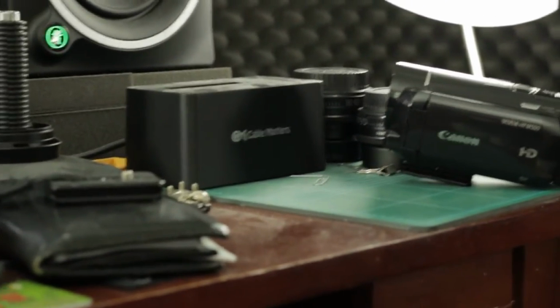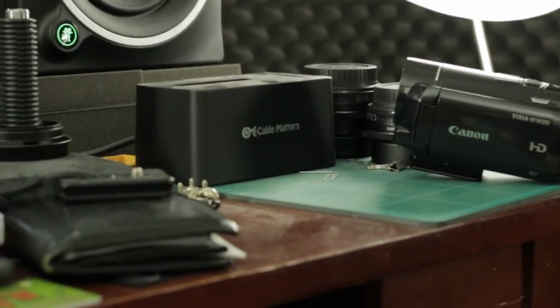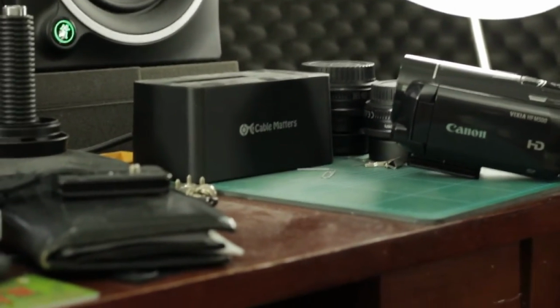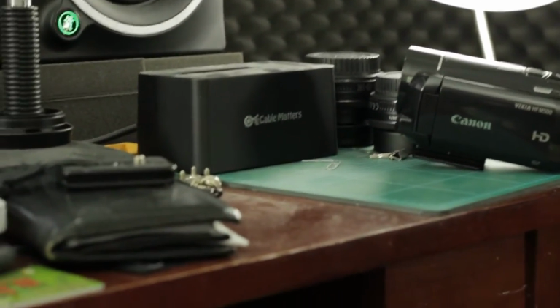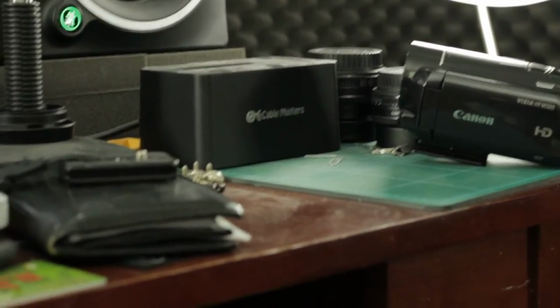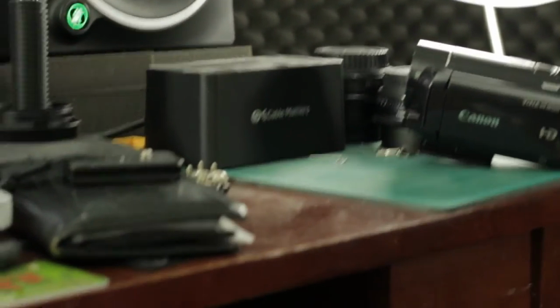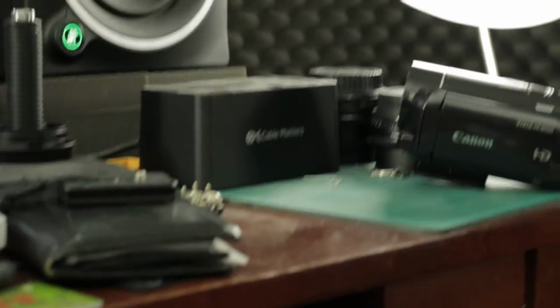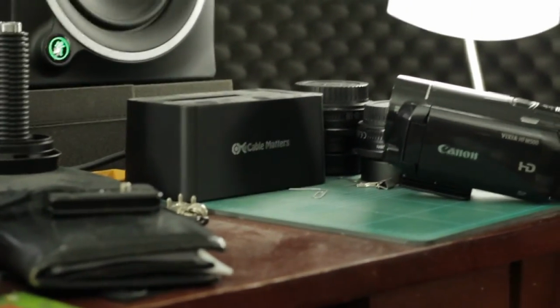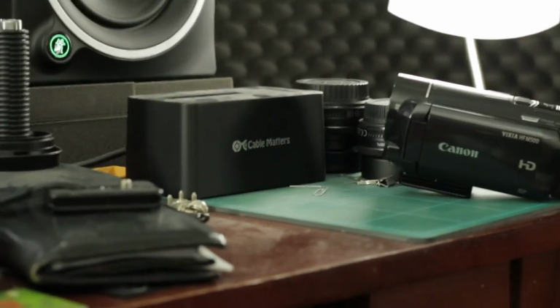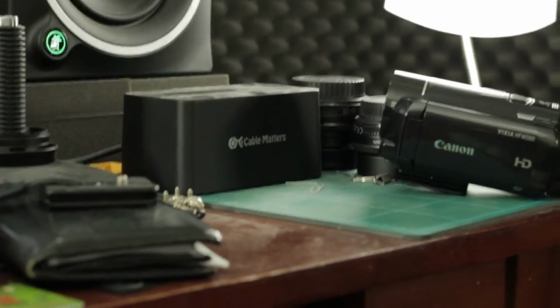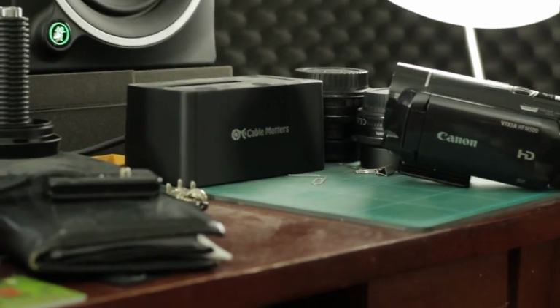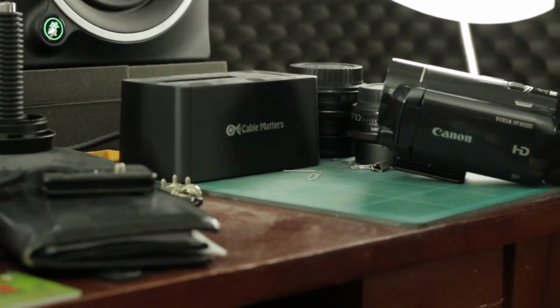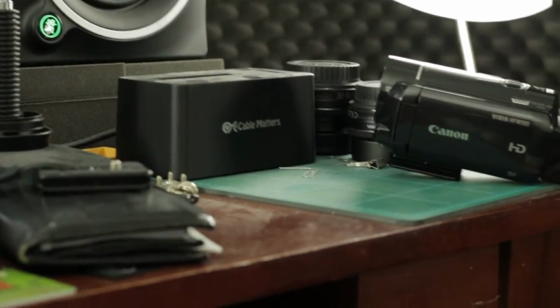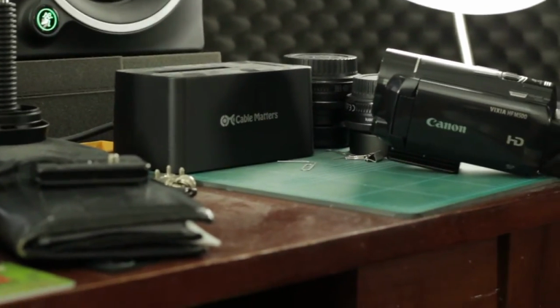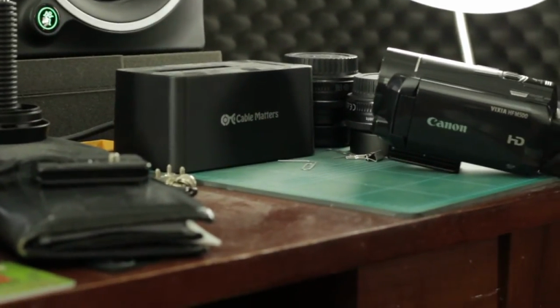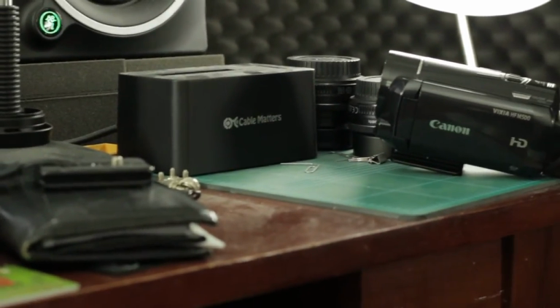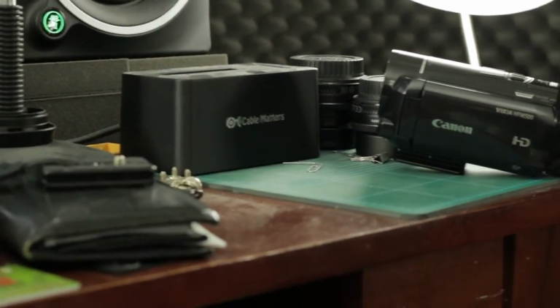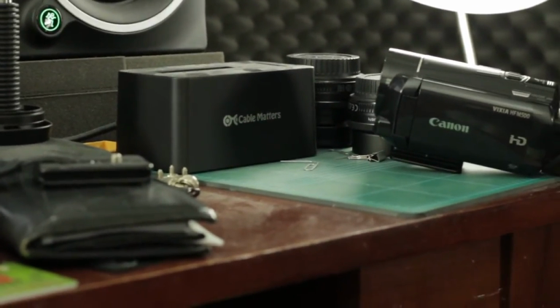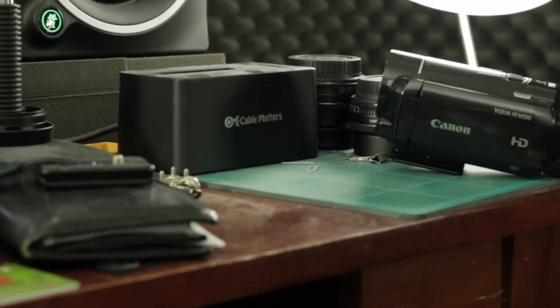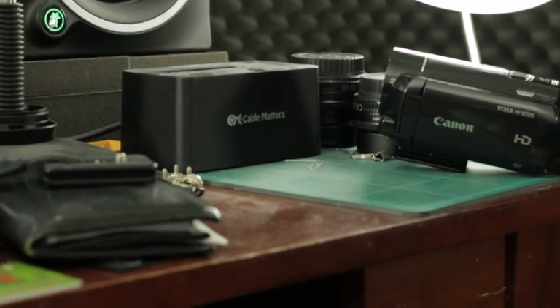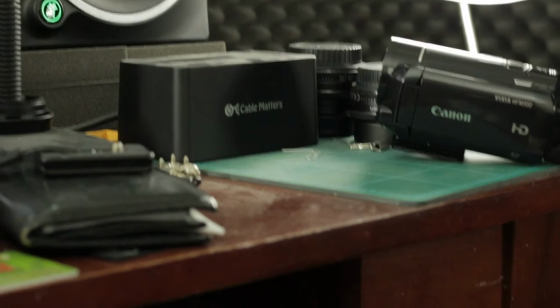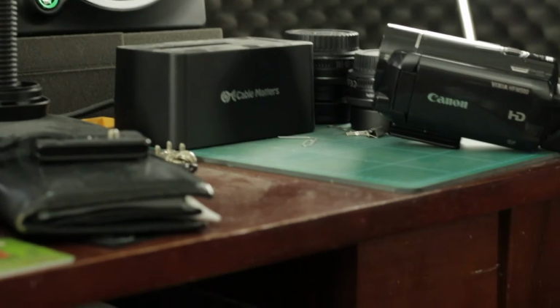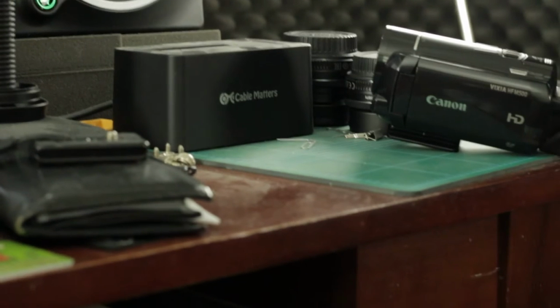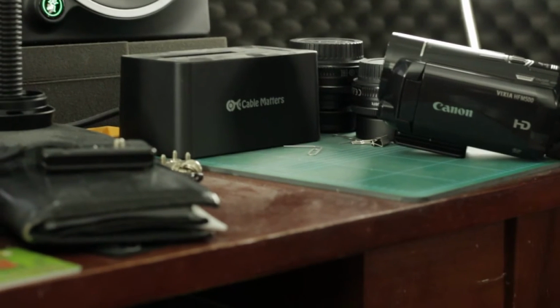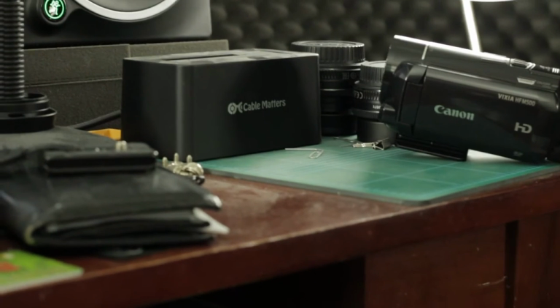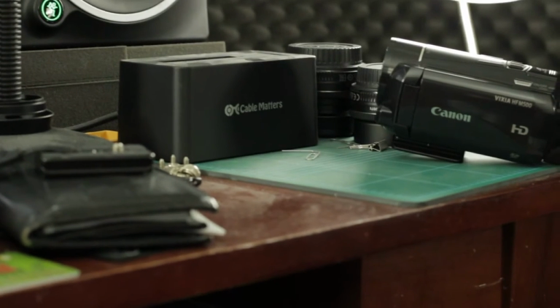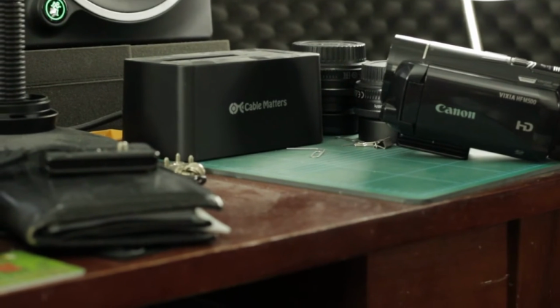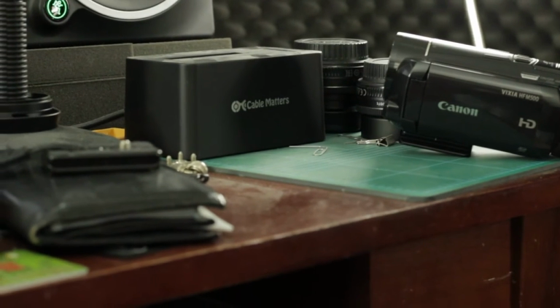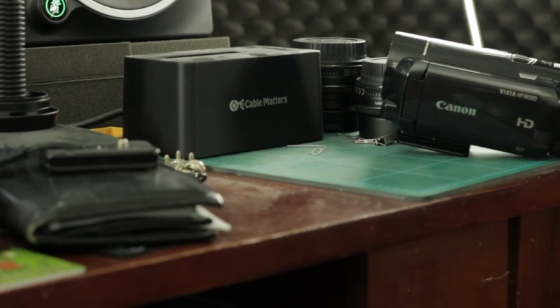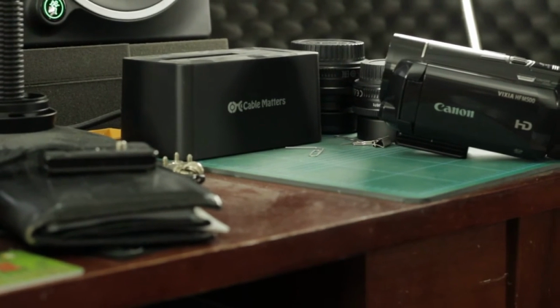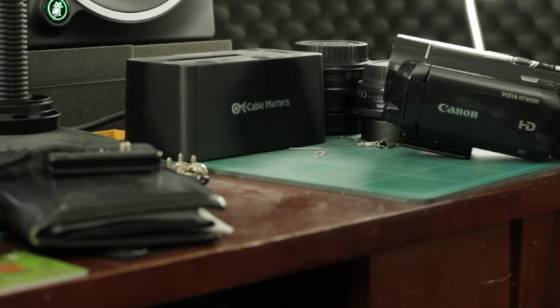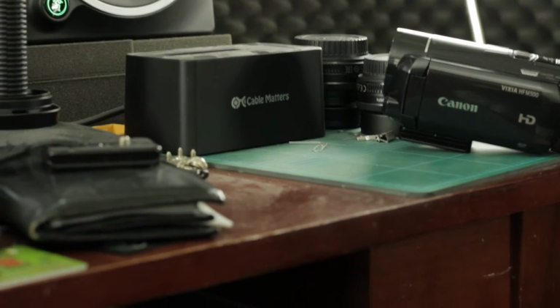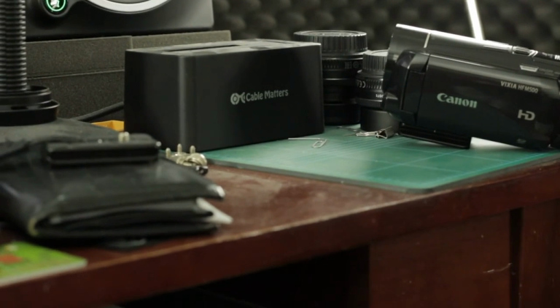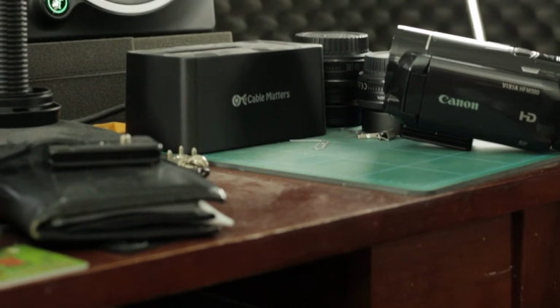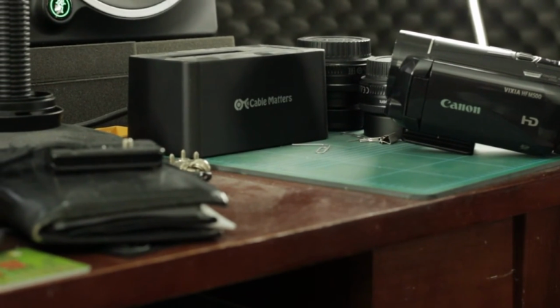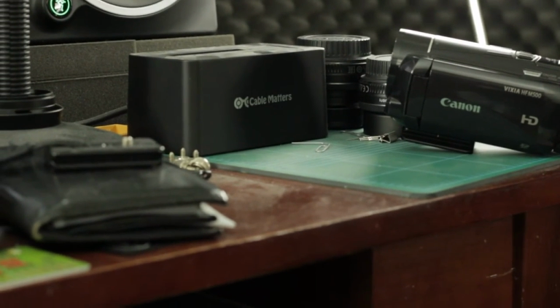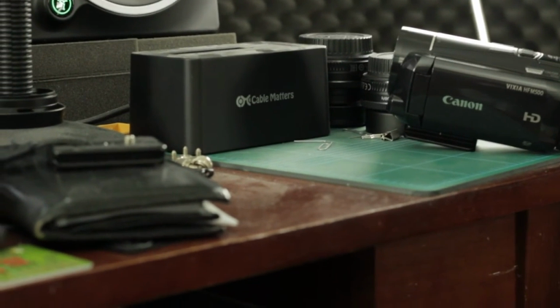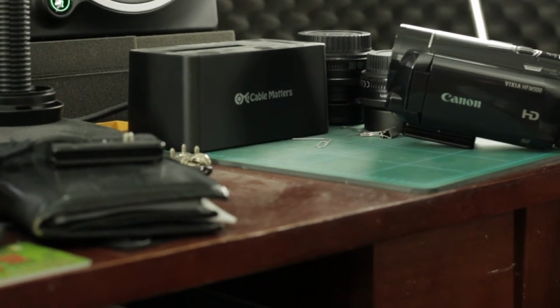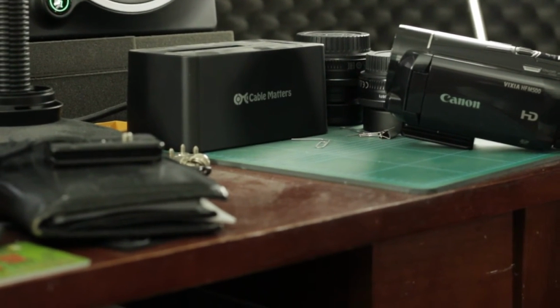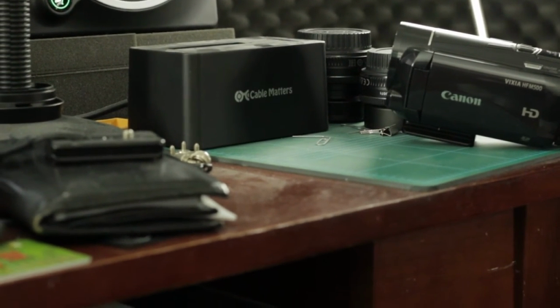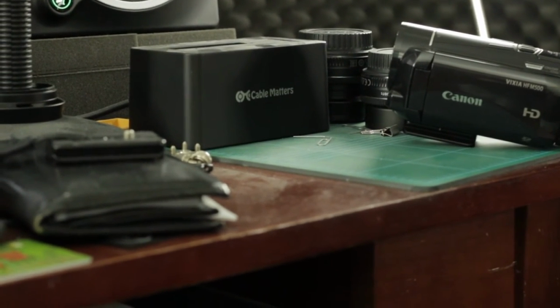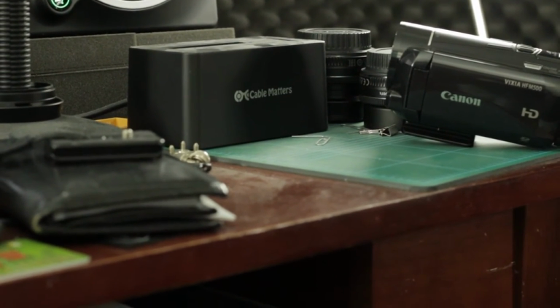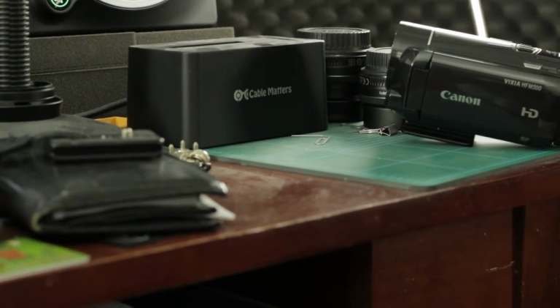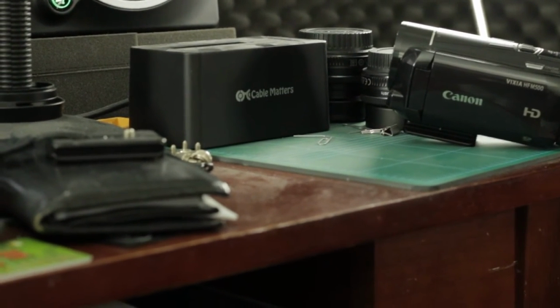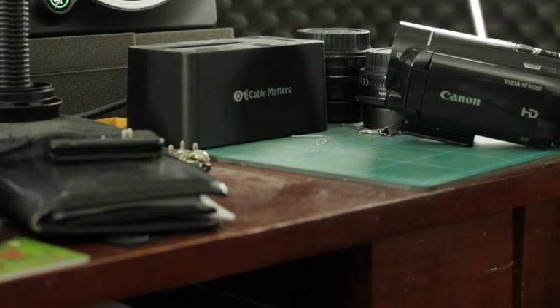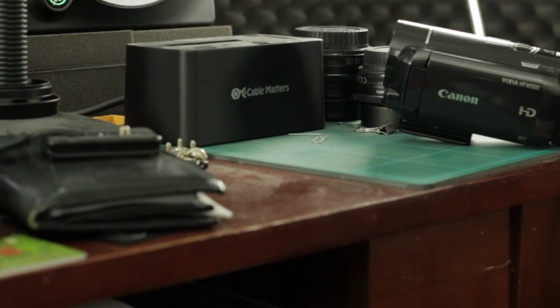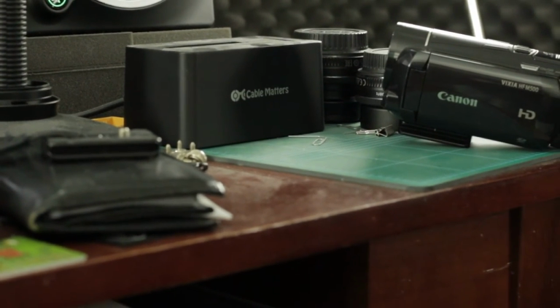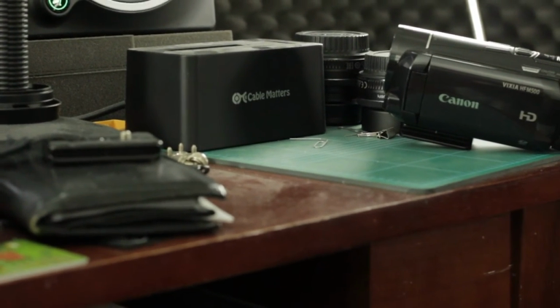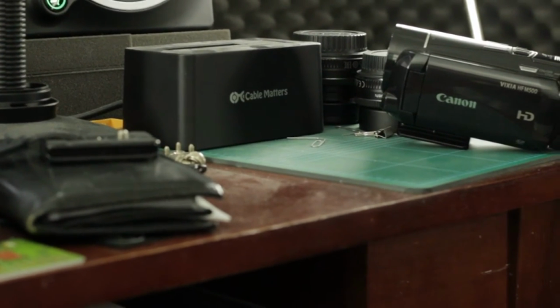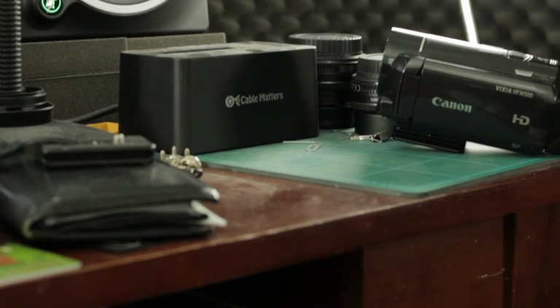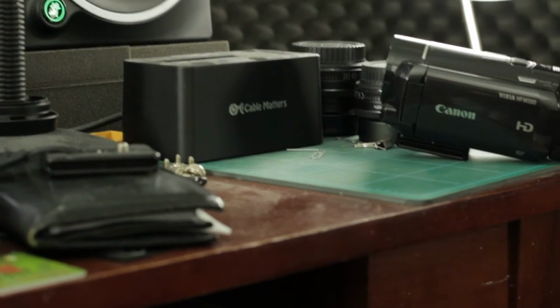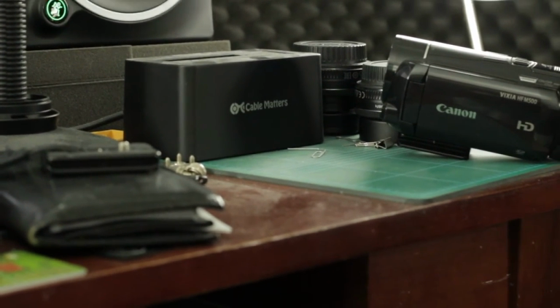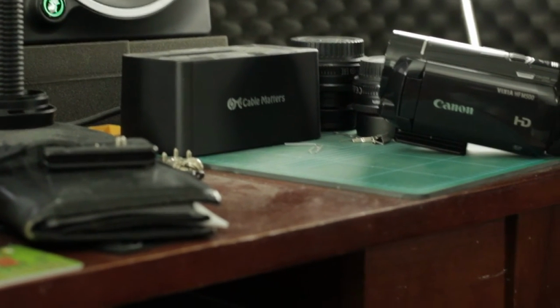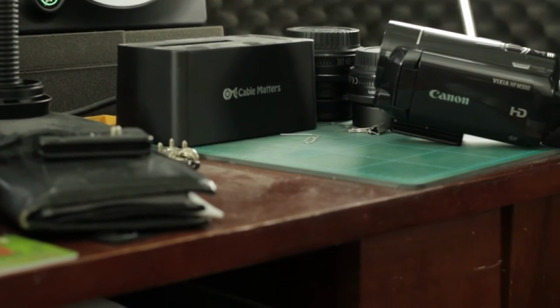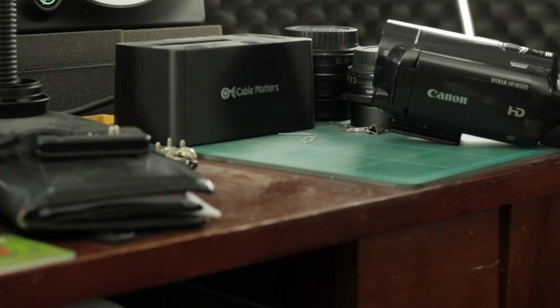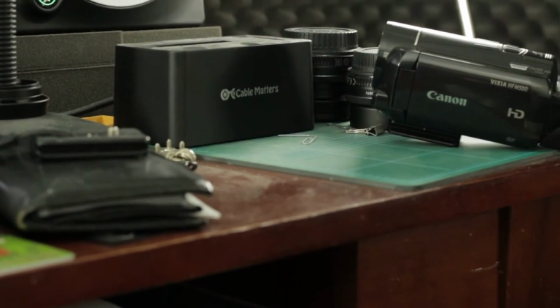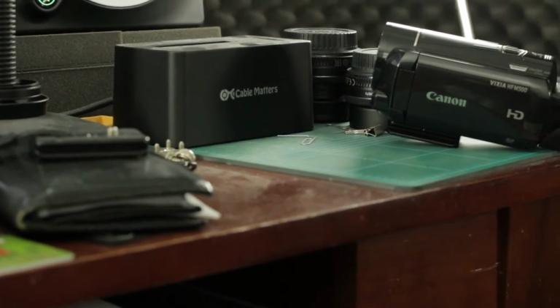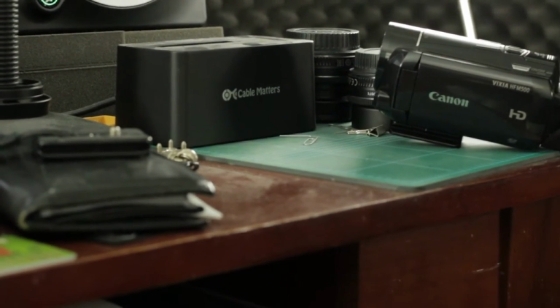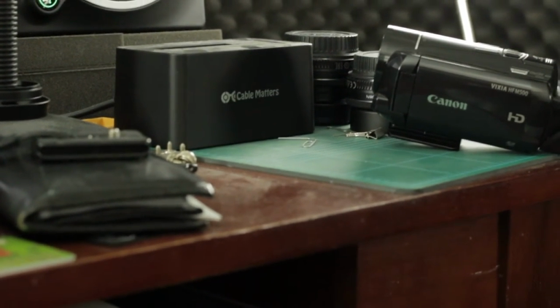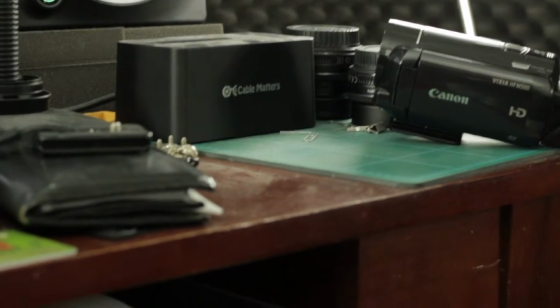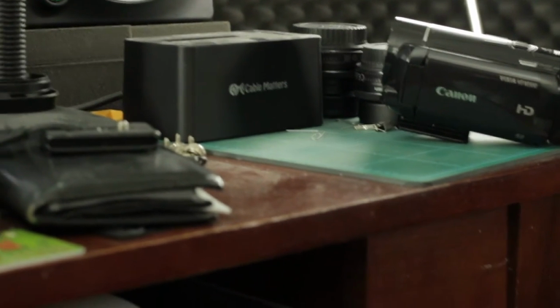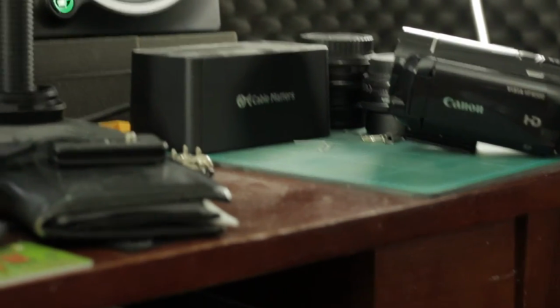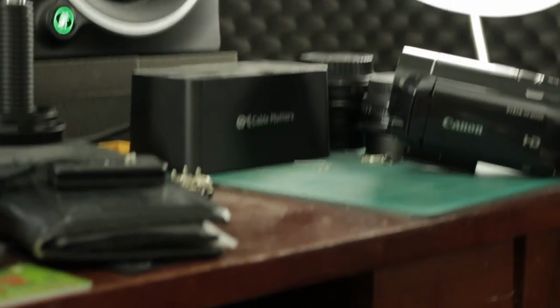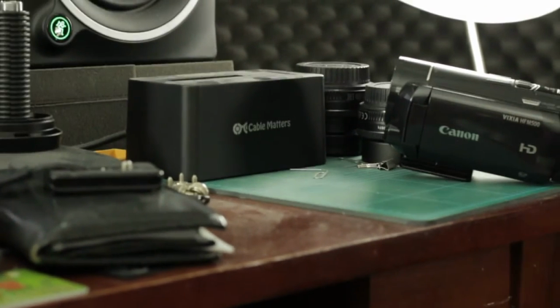In this segment we are looking at f/5.6 and ISO 1600.